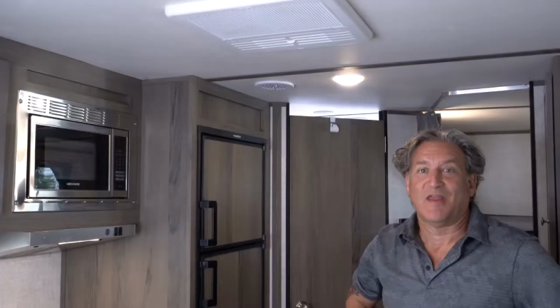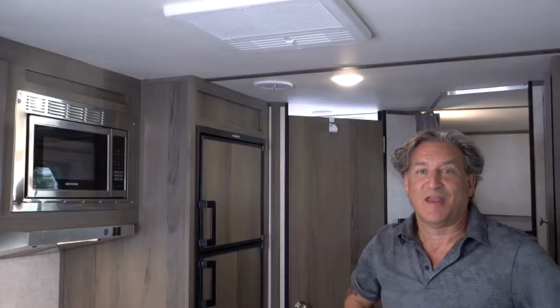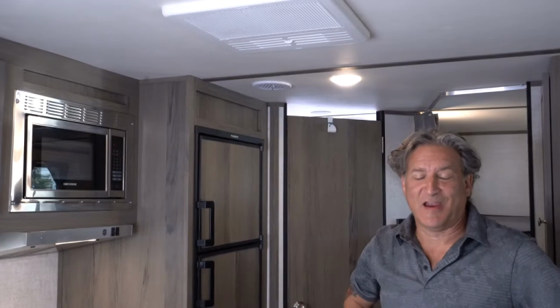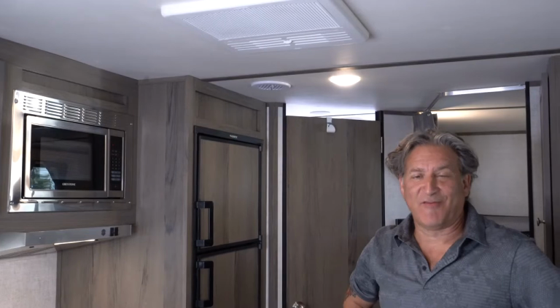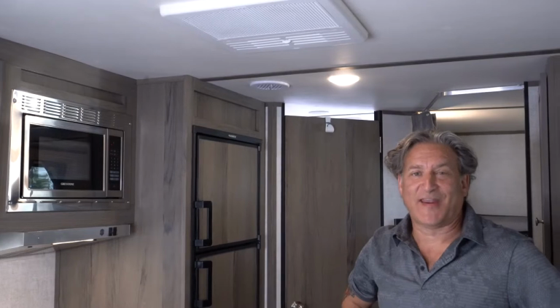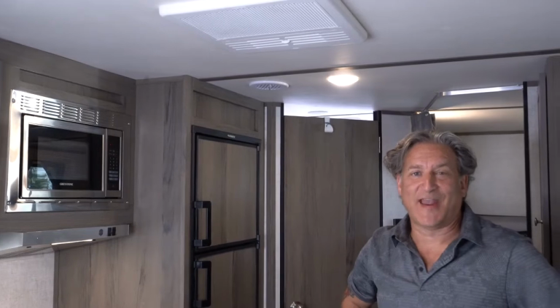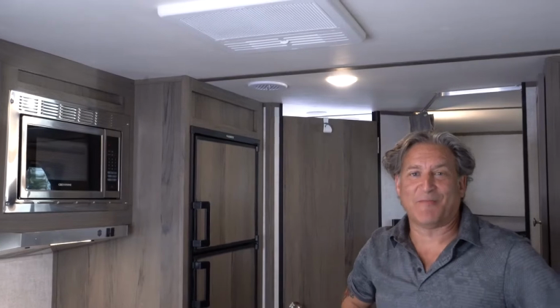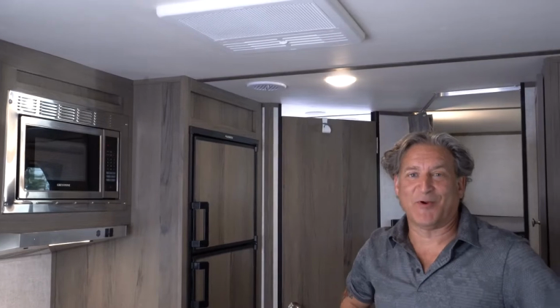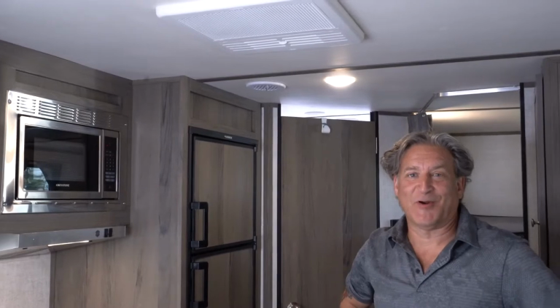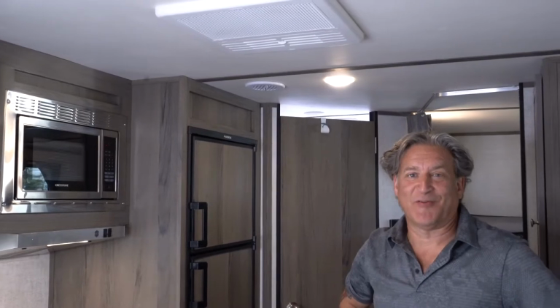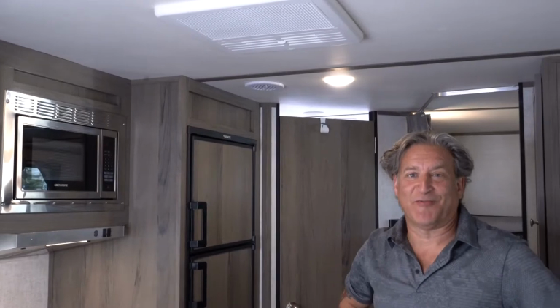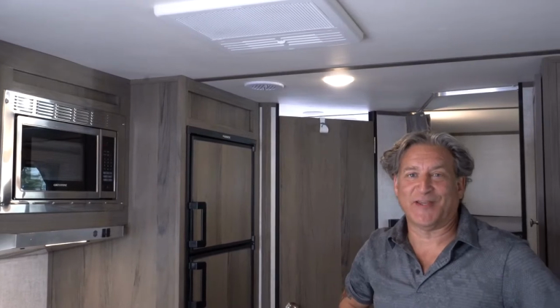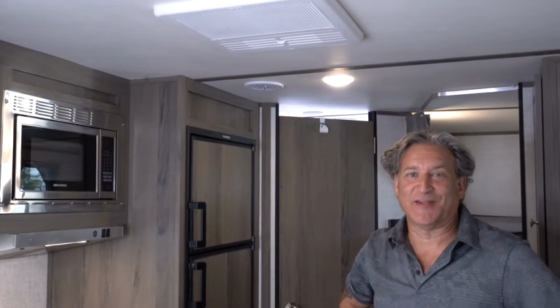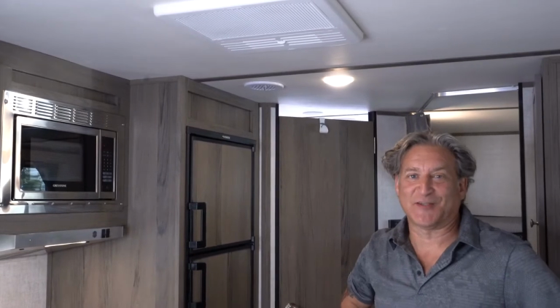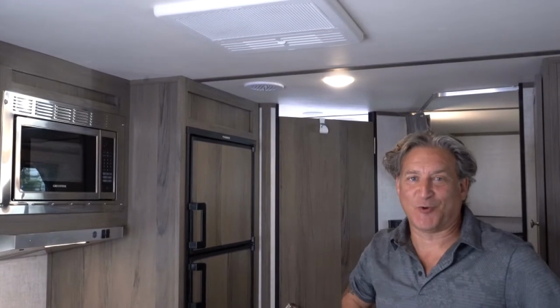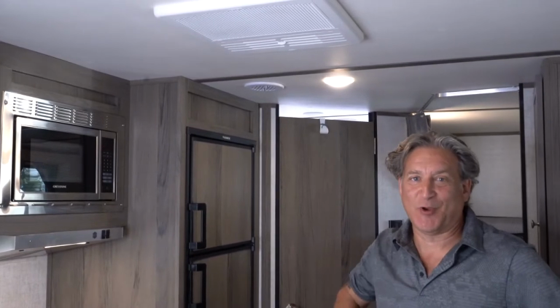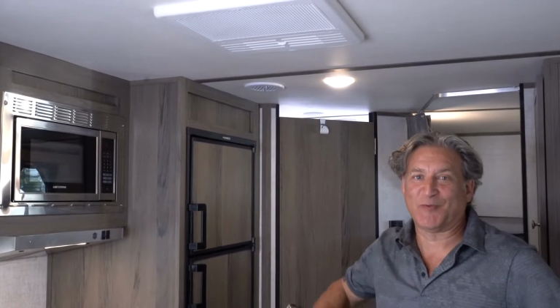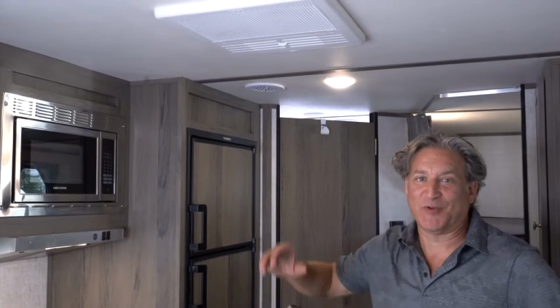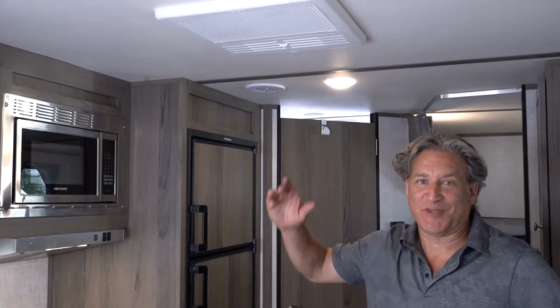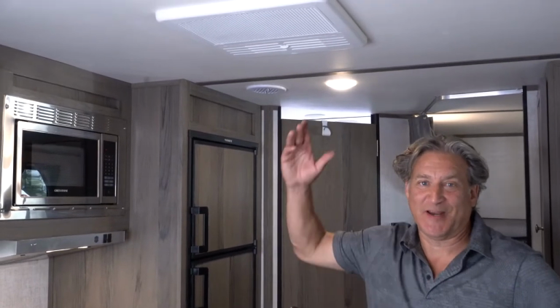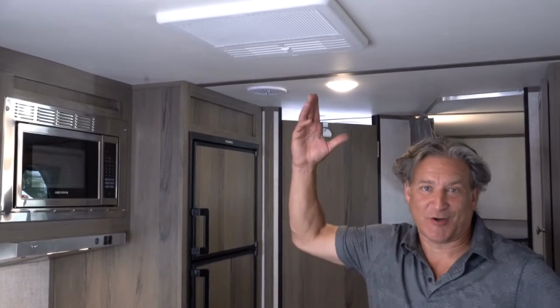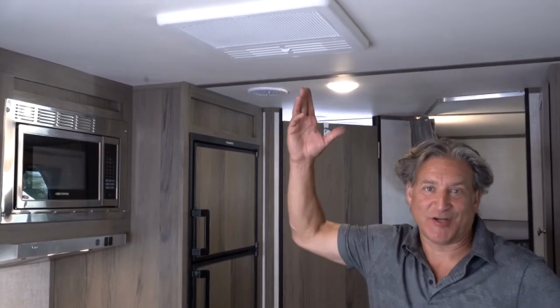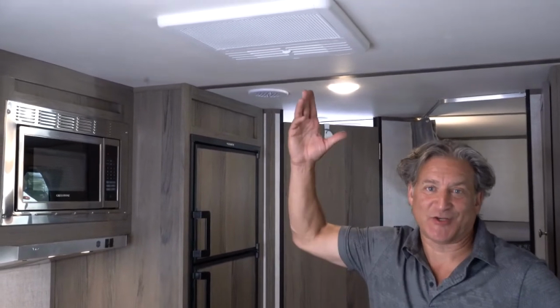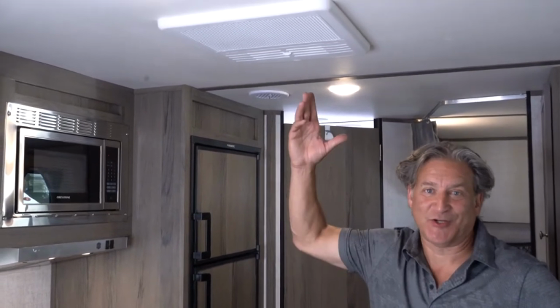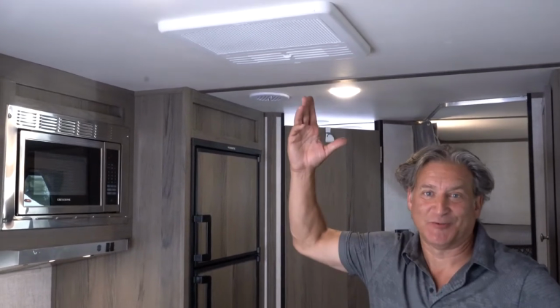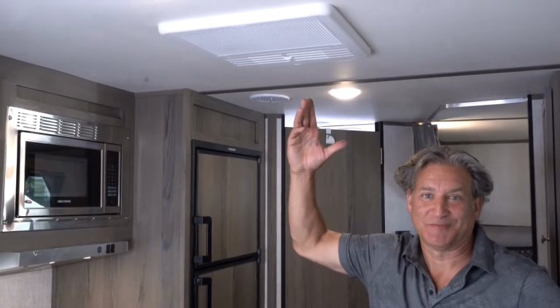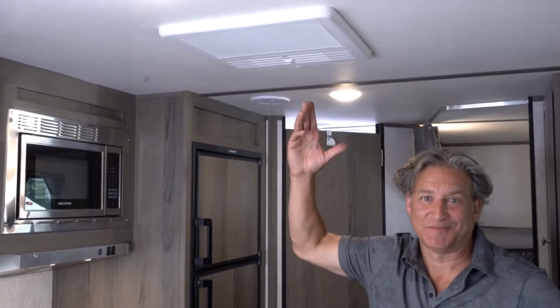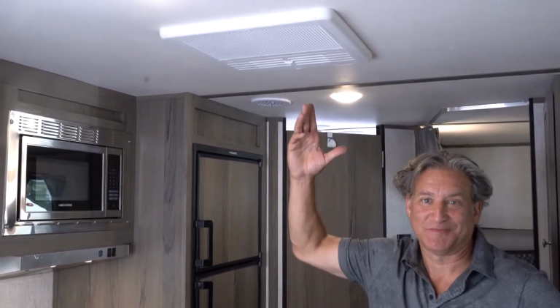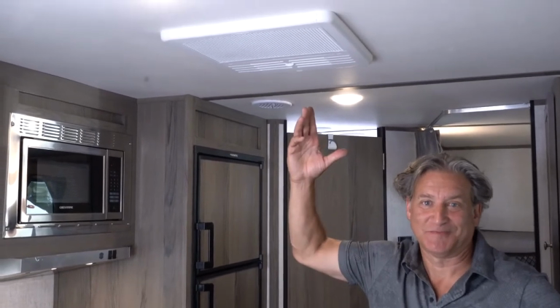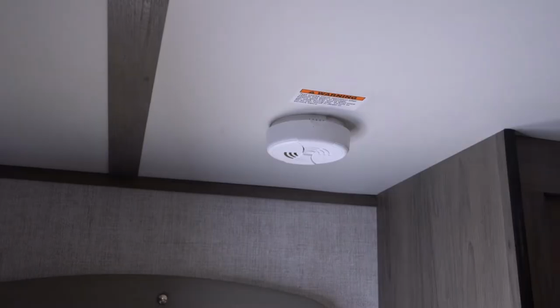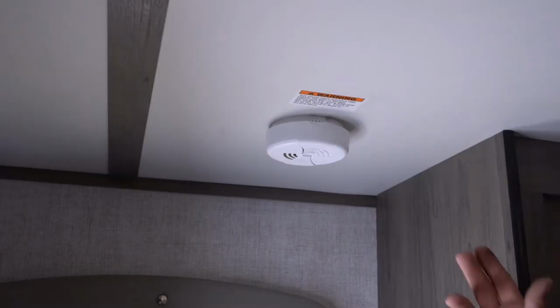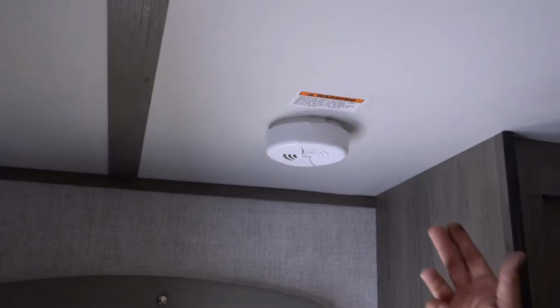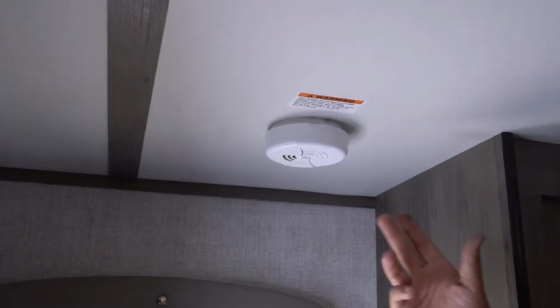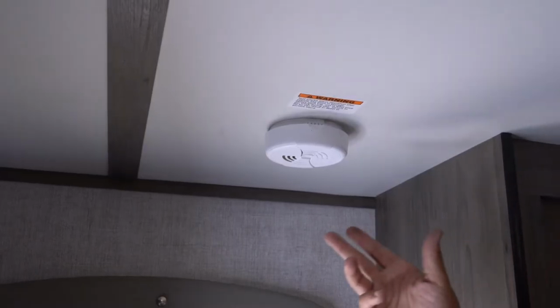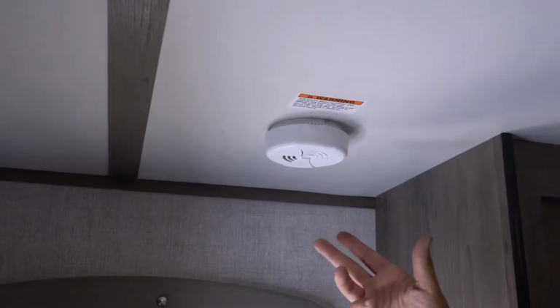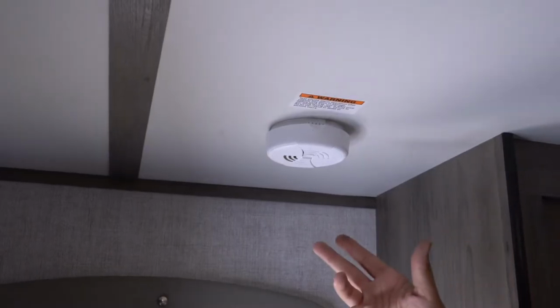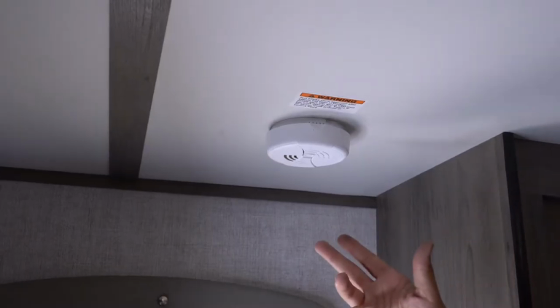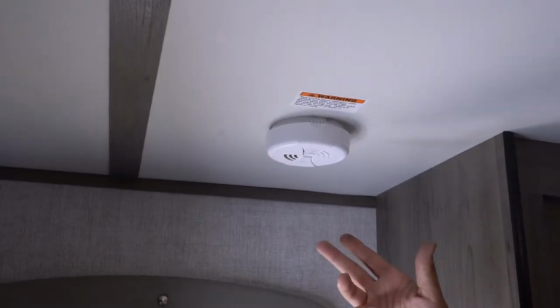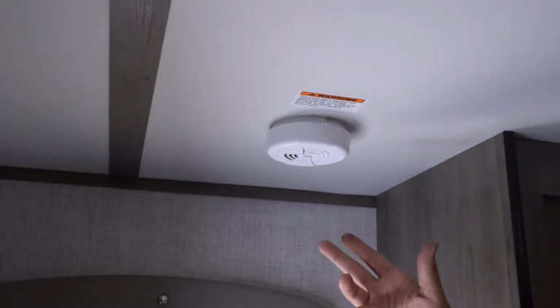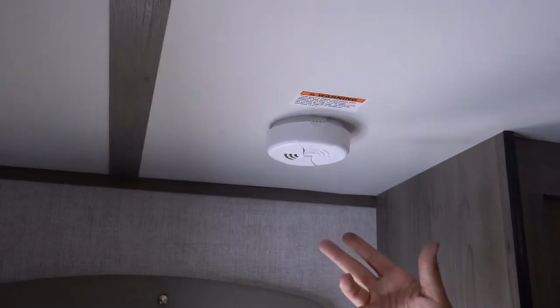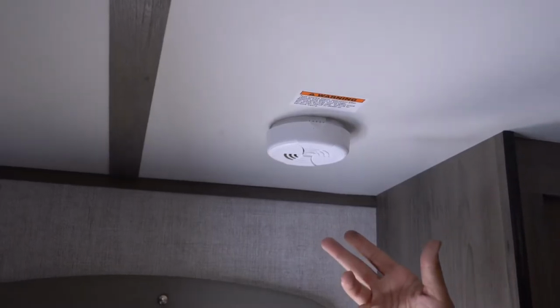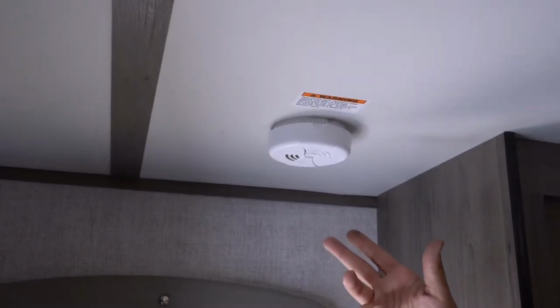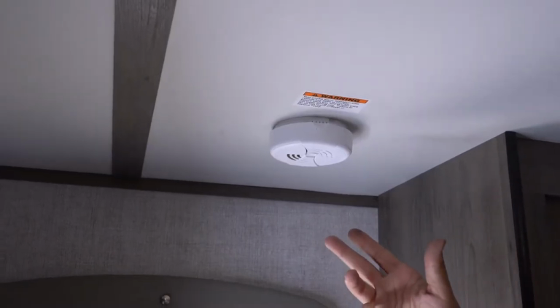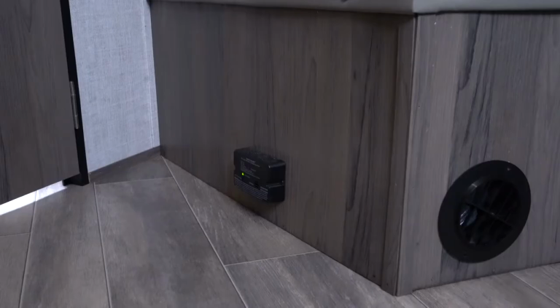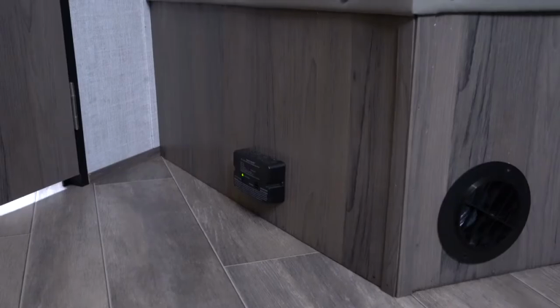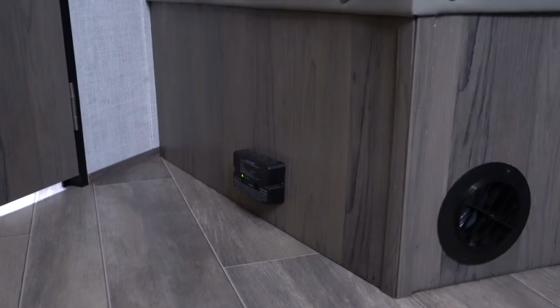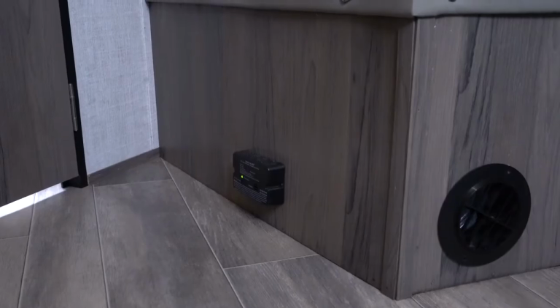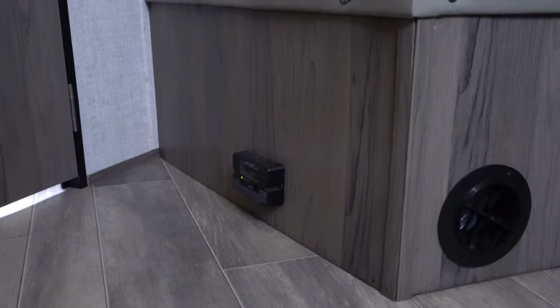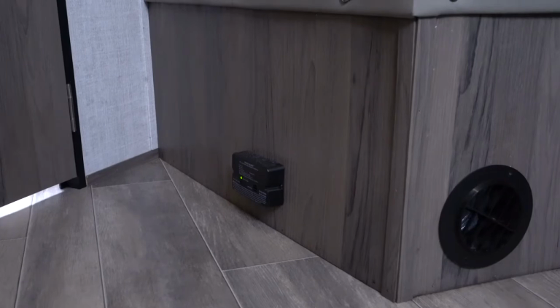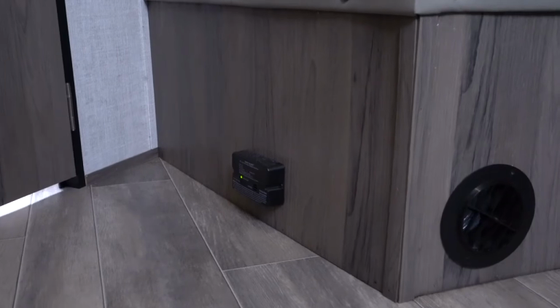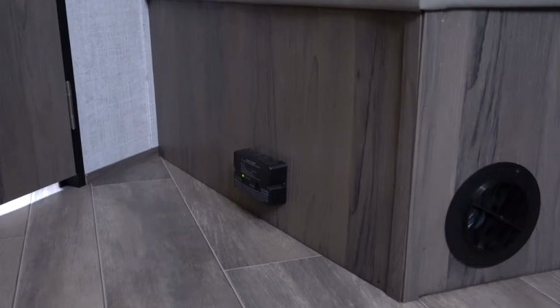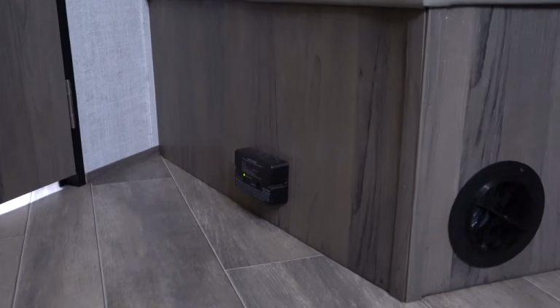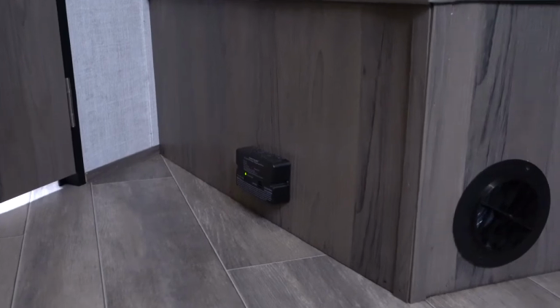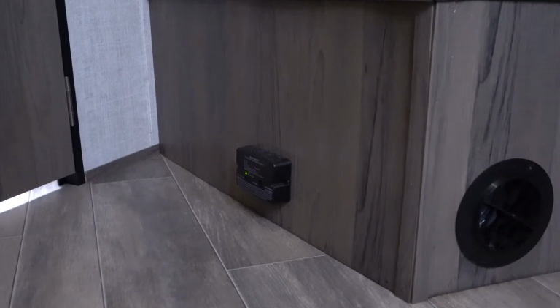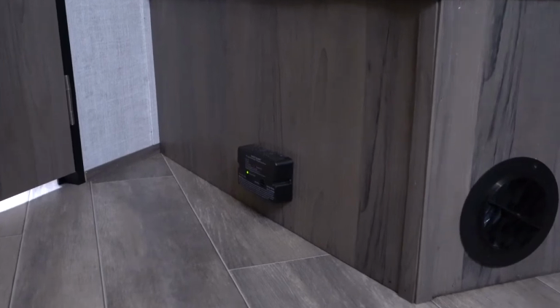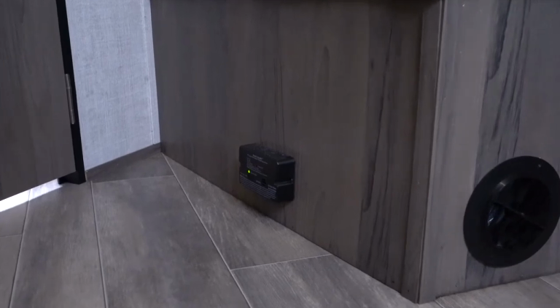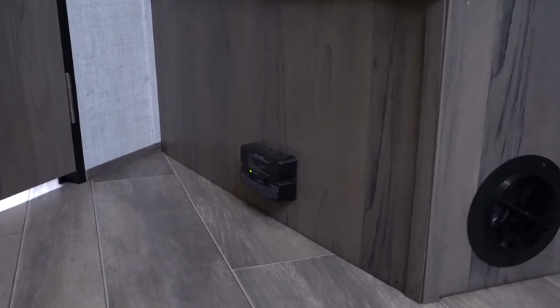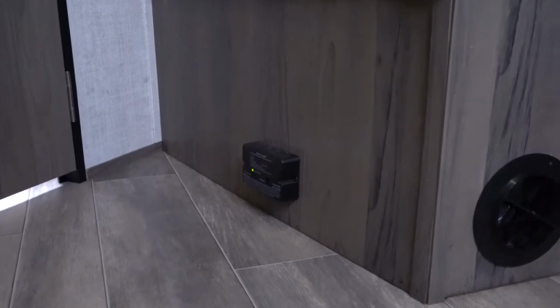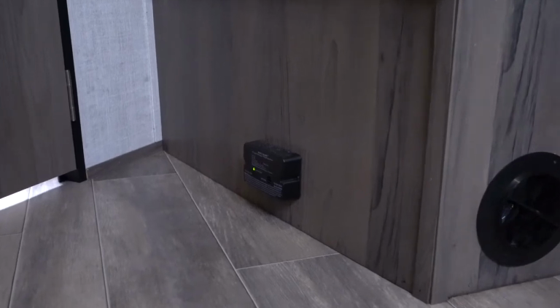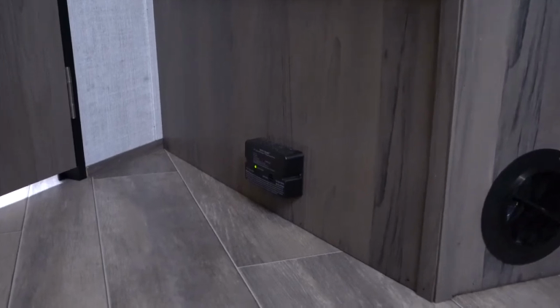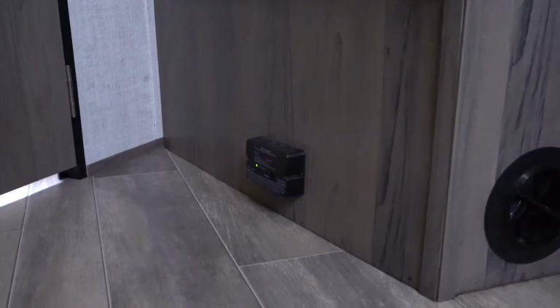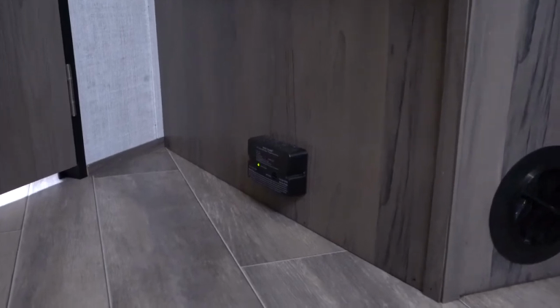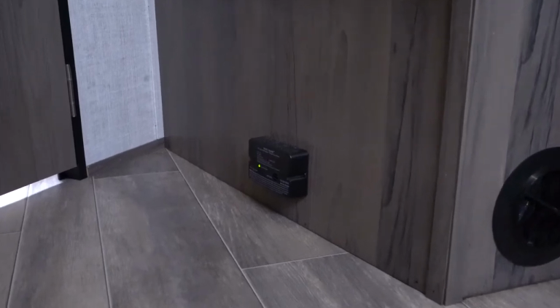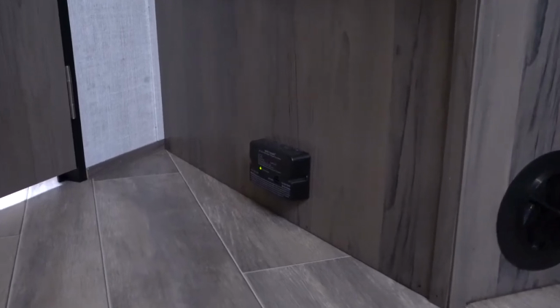Every camper in our fleet is equipped with an air conditioner, smoke detectors, and carbon monoxide and propane detectors.